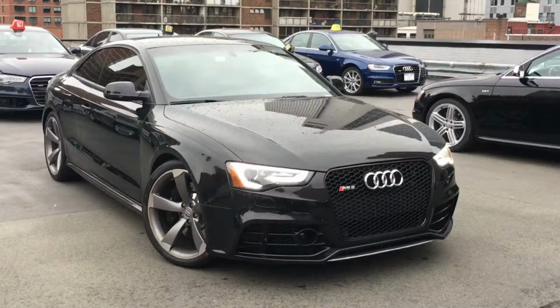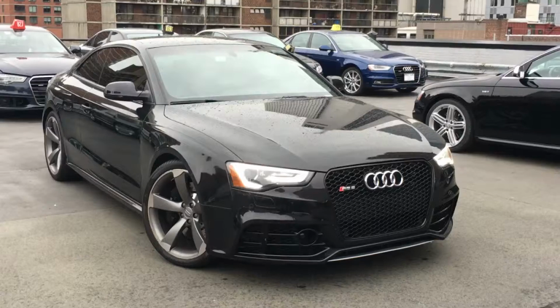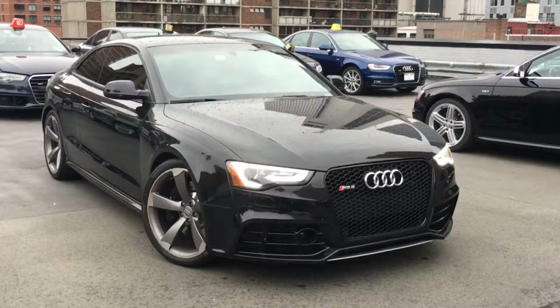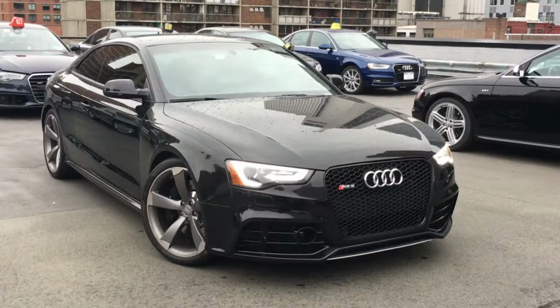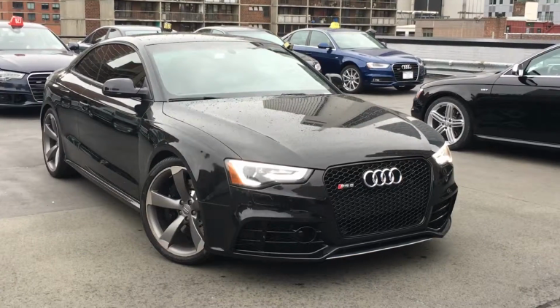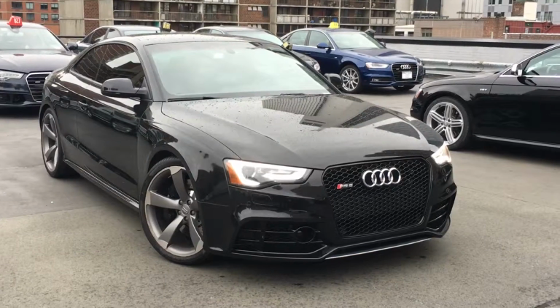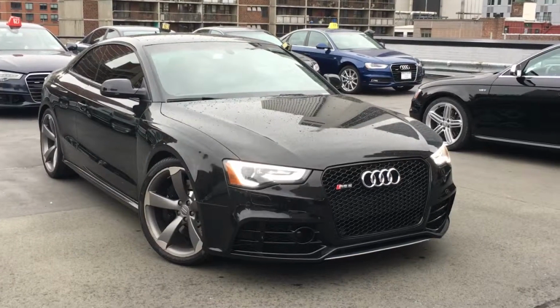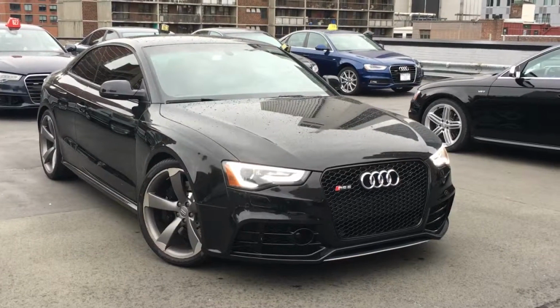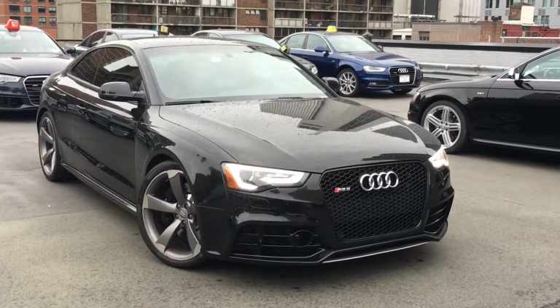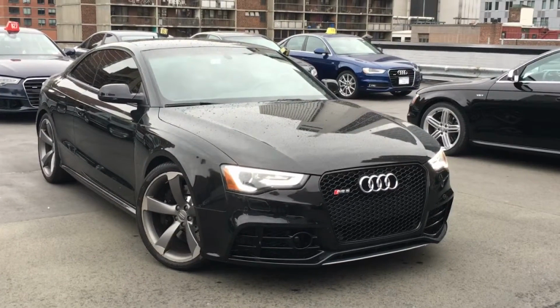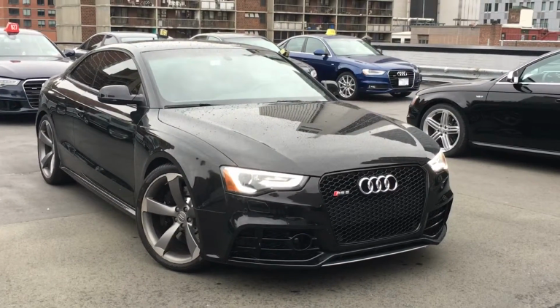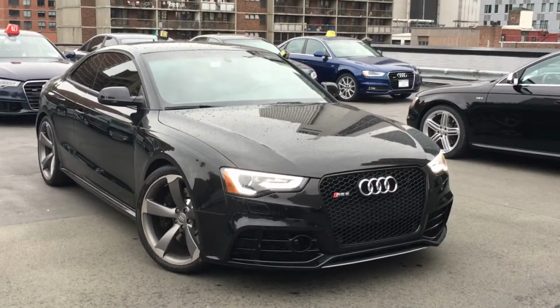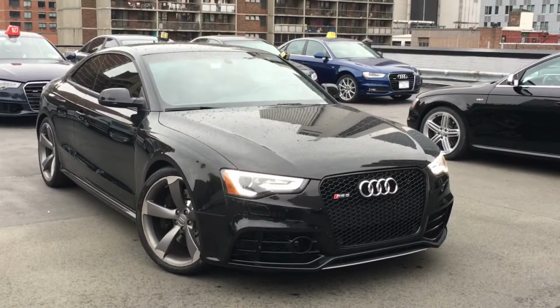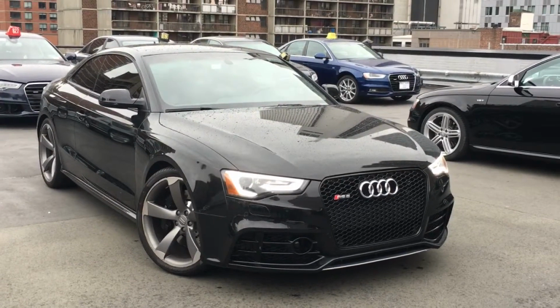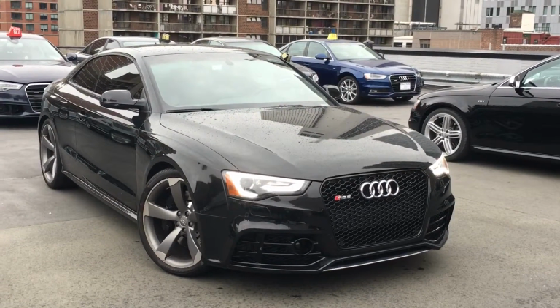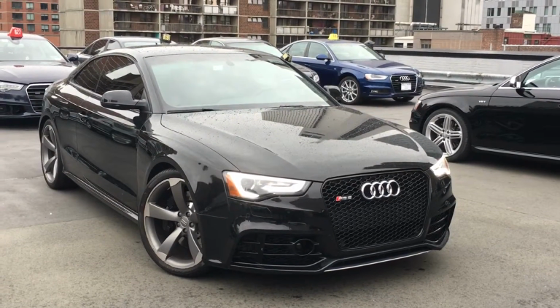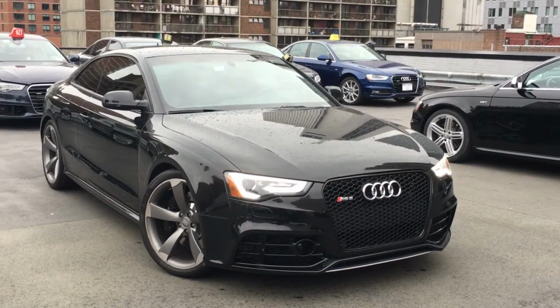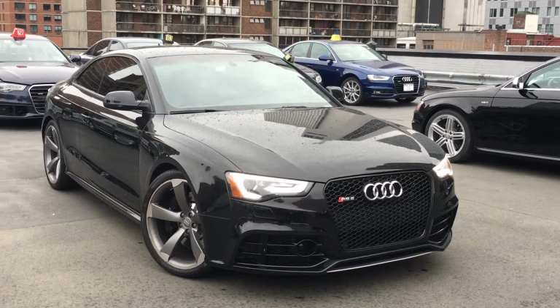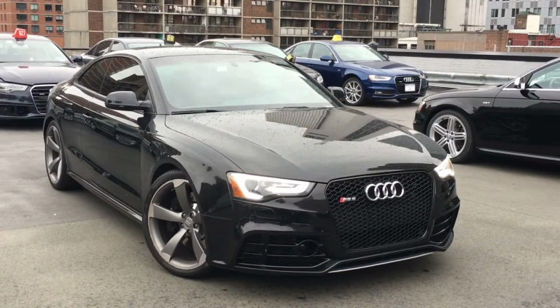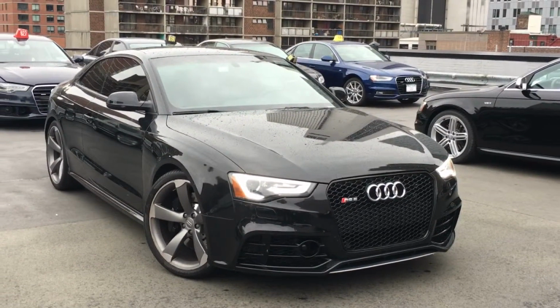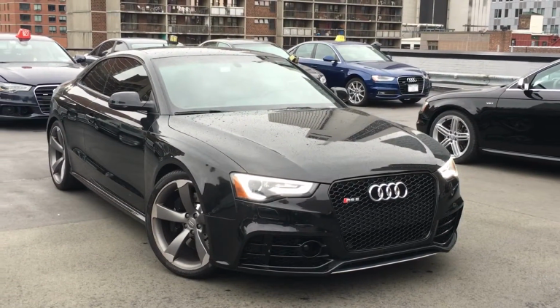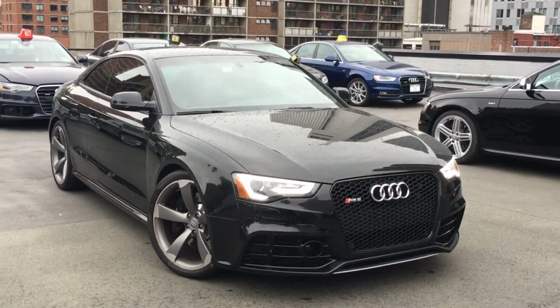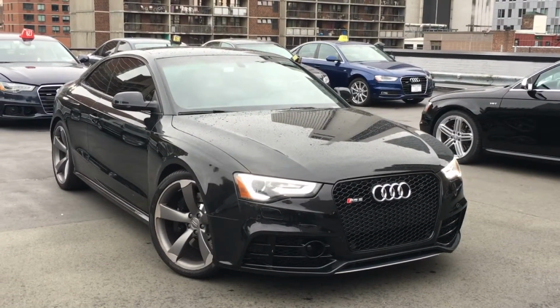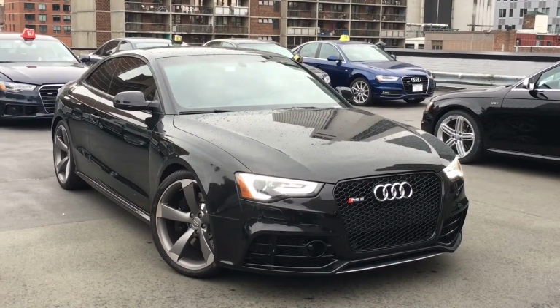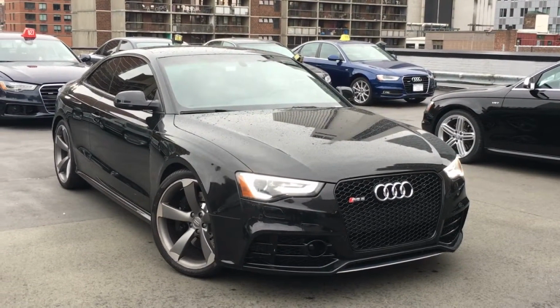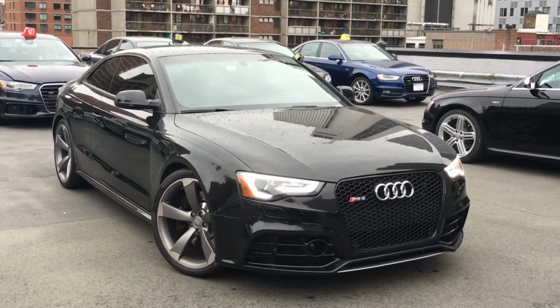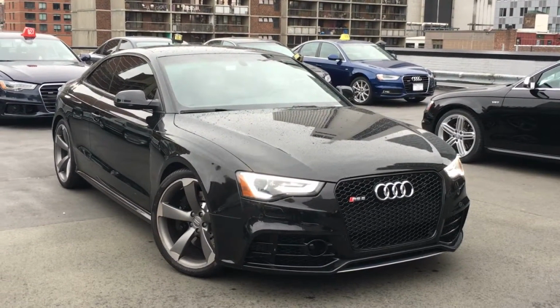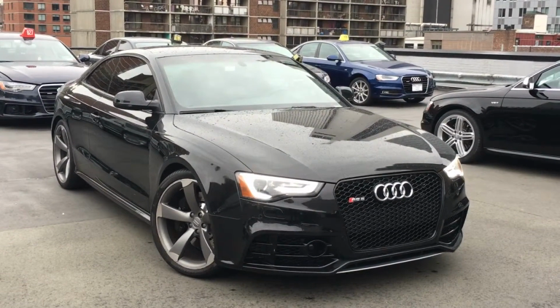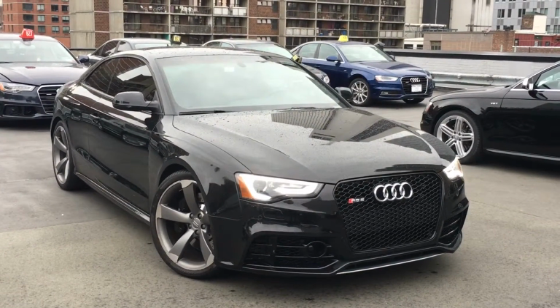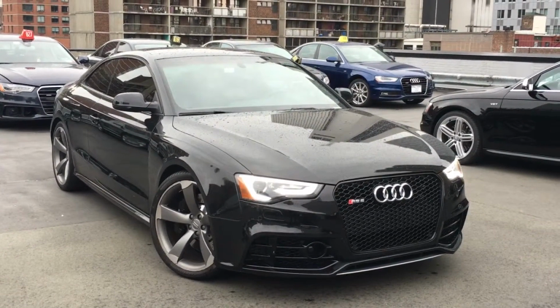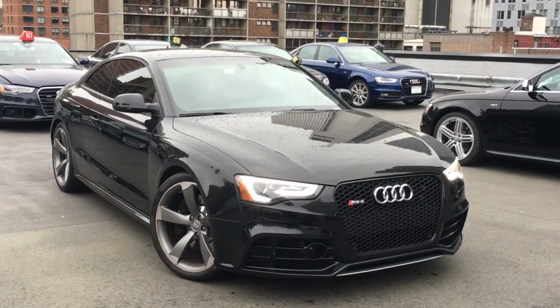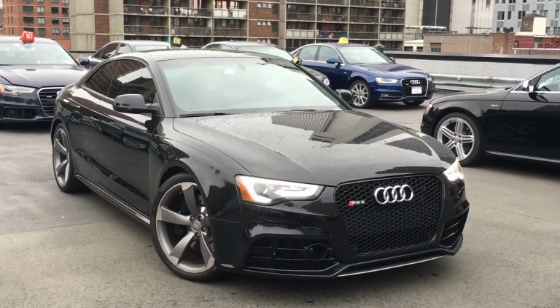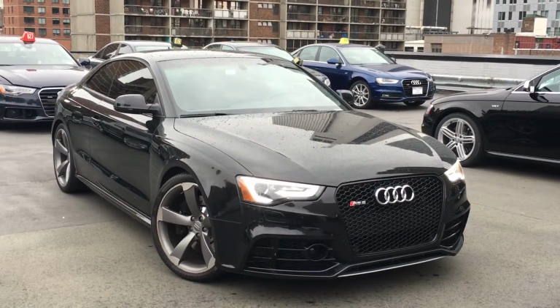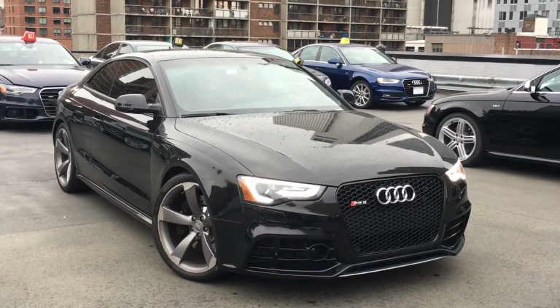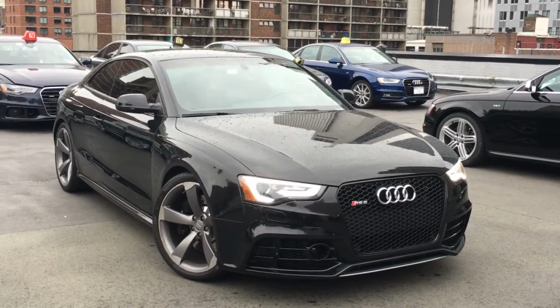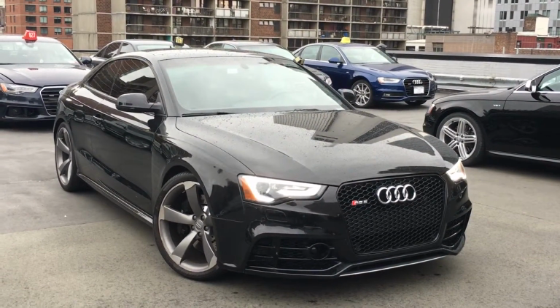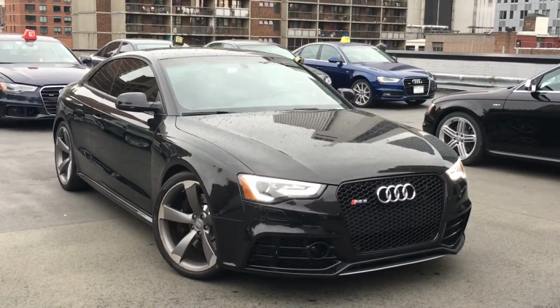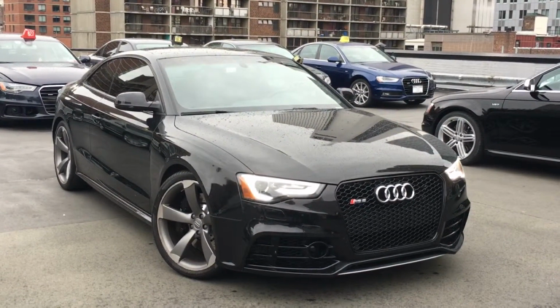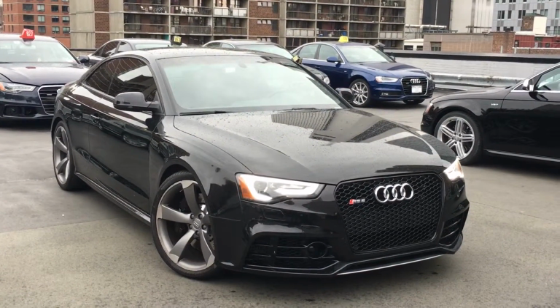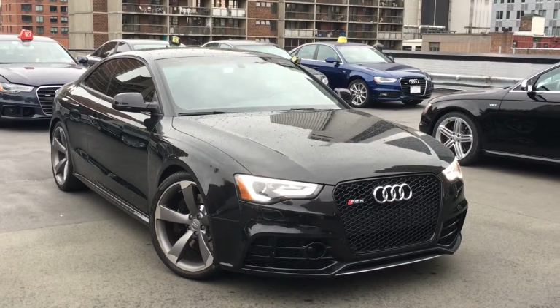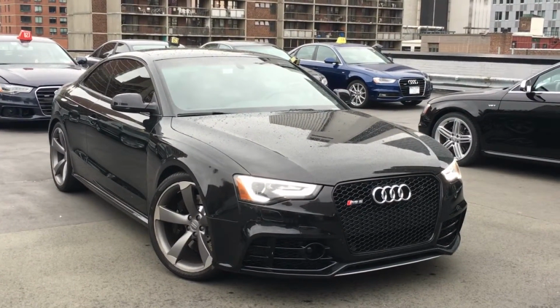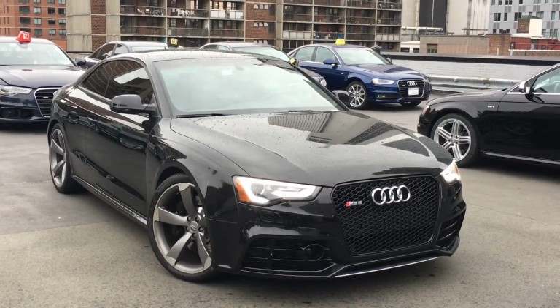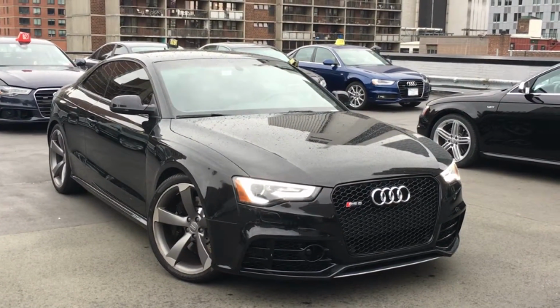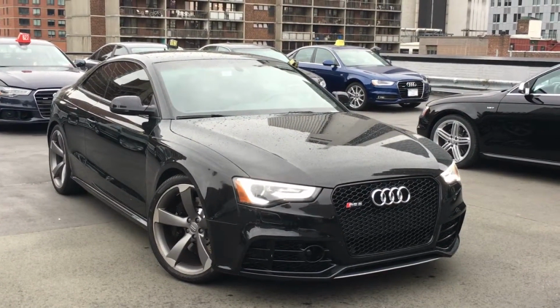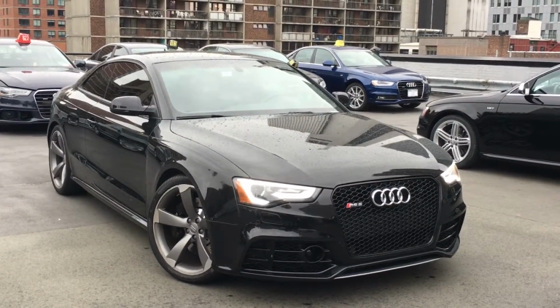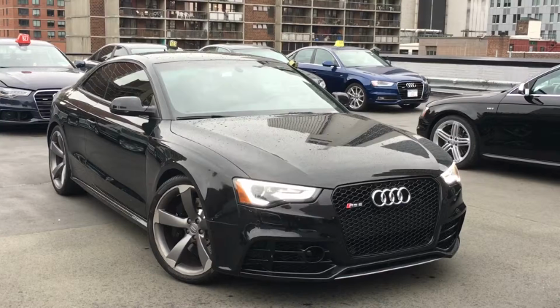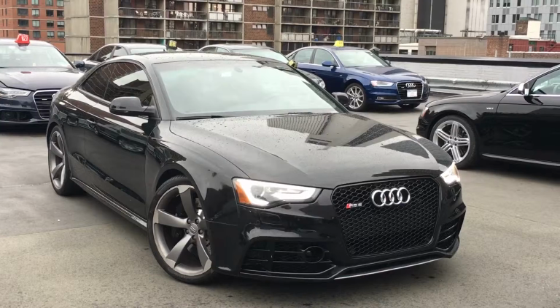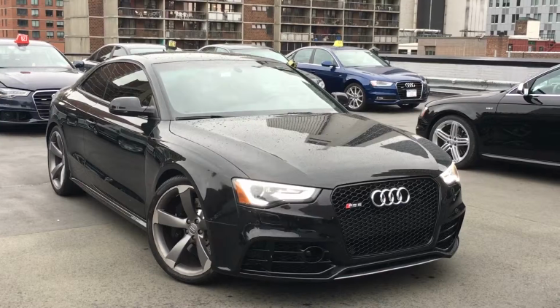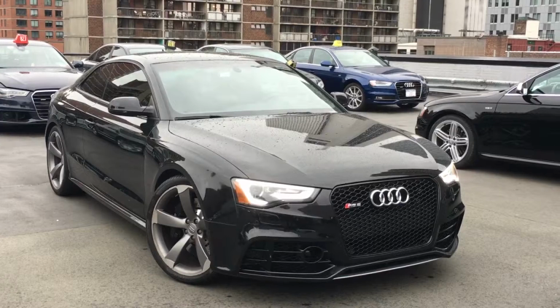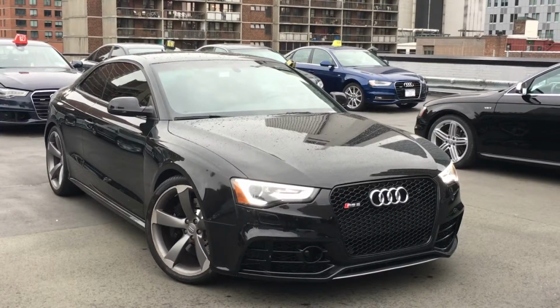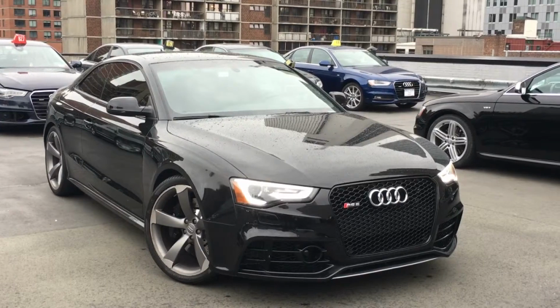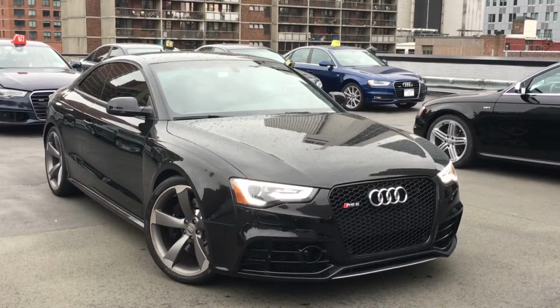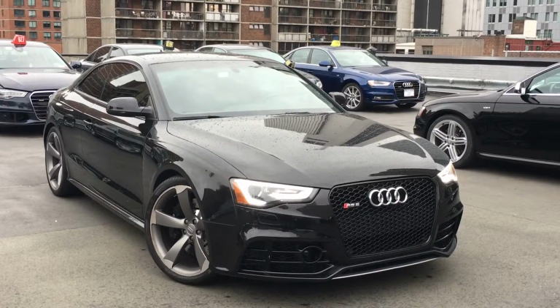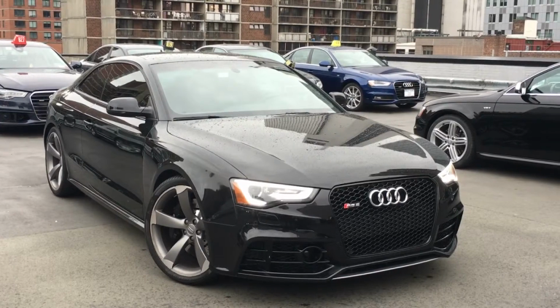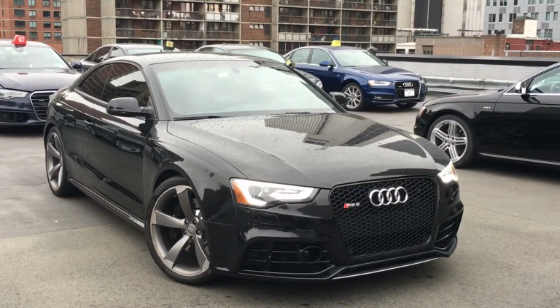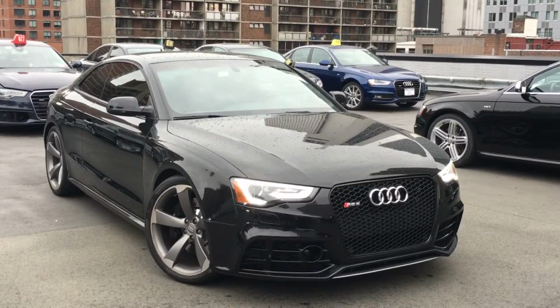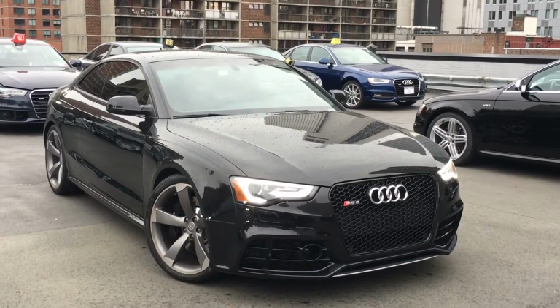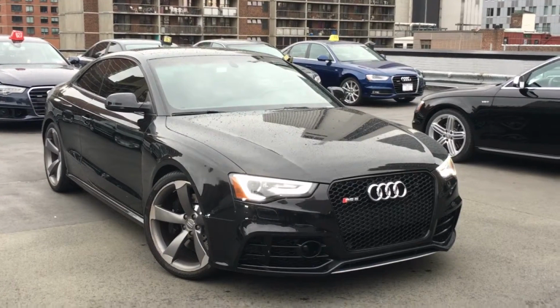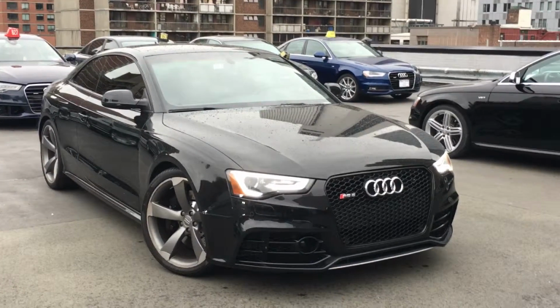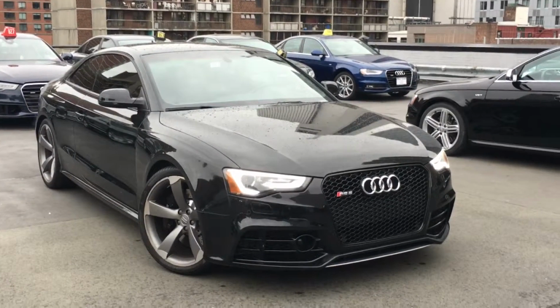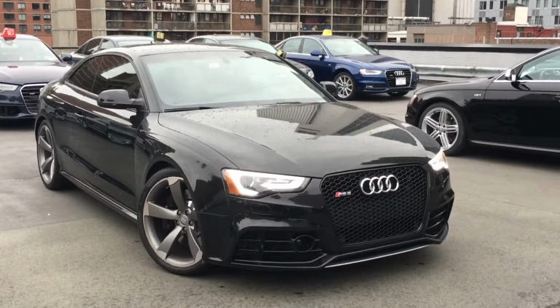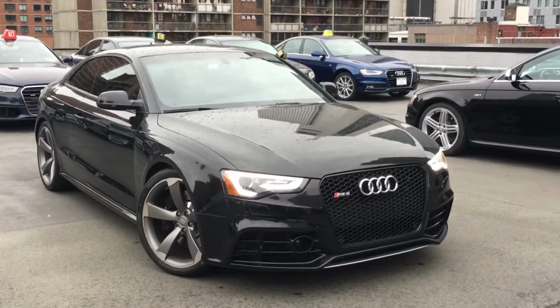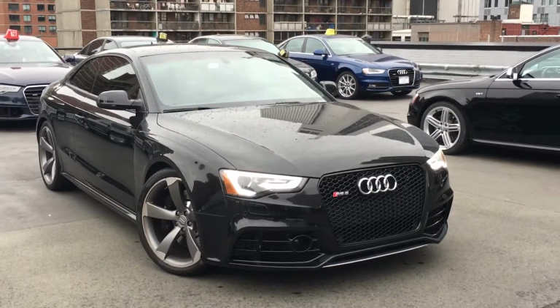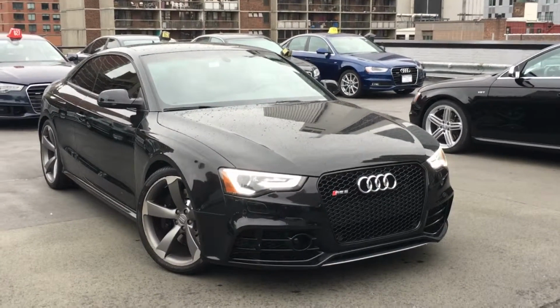Hi James, this is Levani from Audi Manhattan, and I'm going to do this quick video for you on this 2013 Audi RS5 coupe that you inquired about.